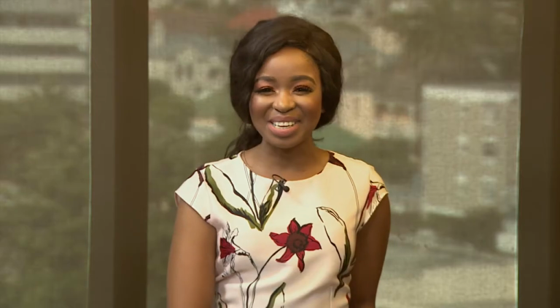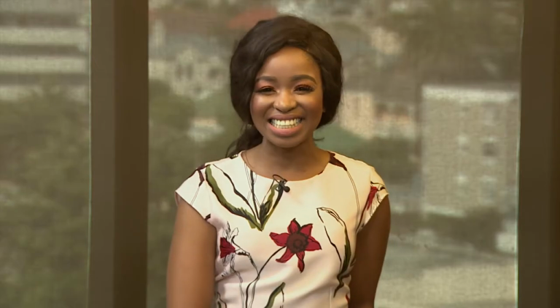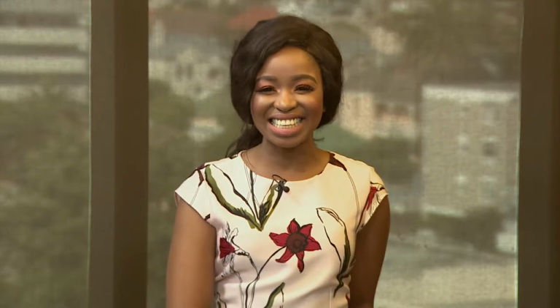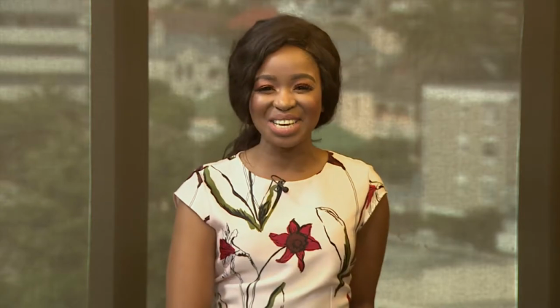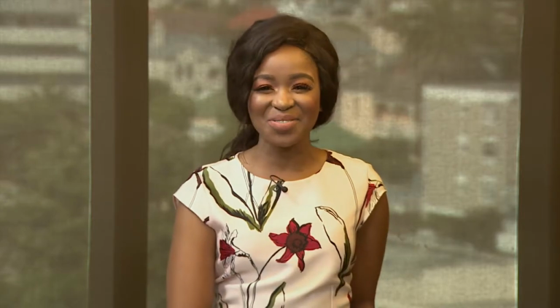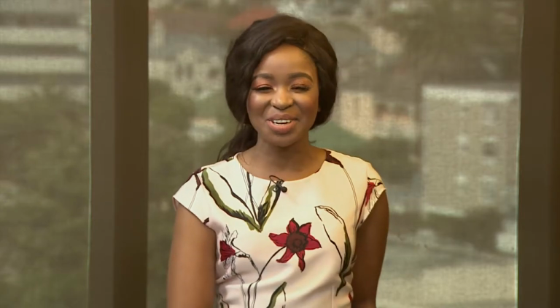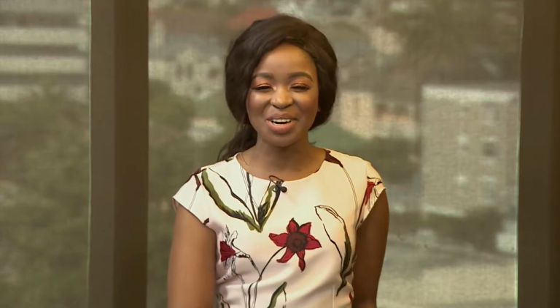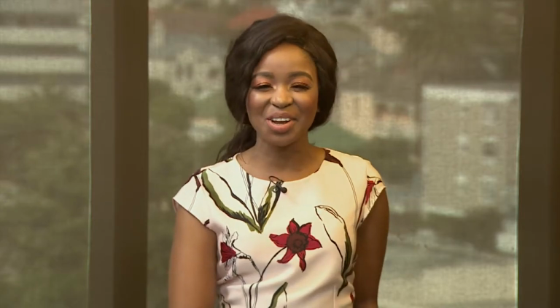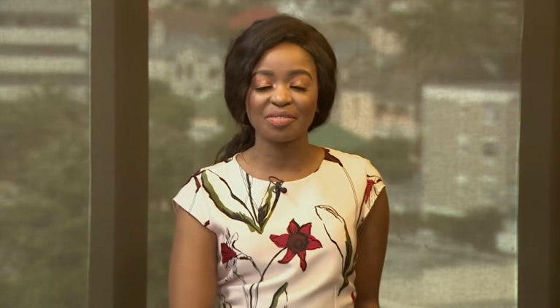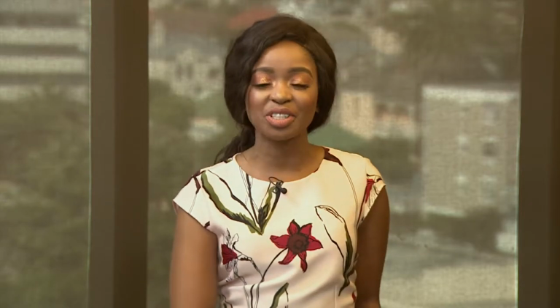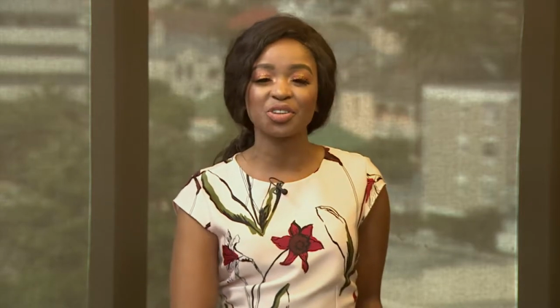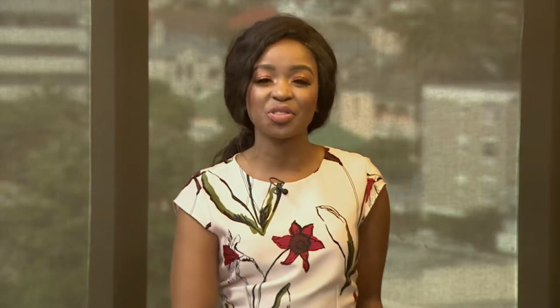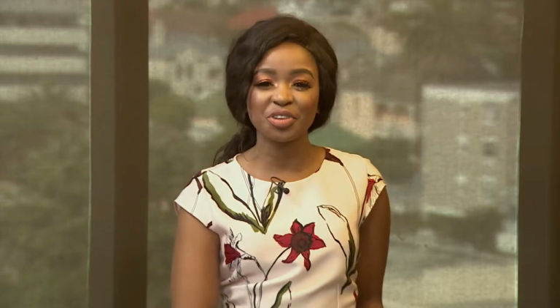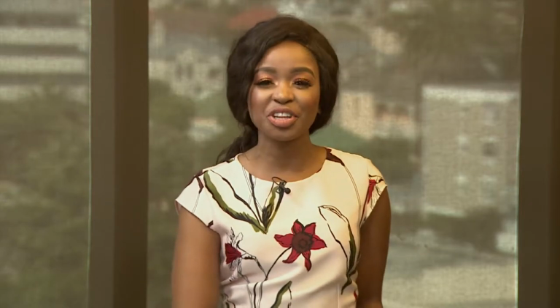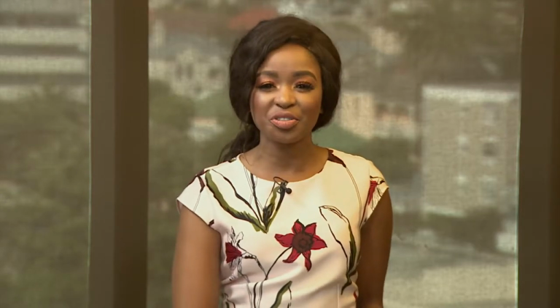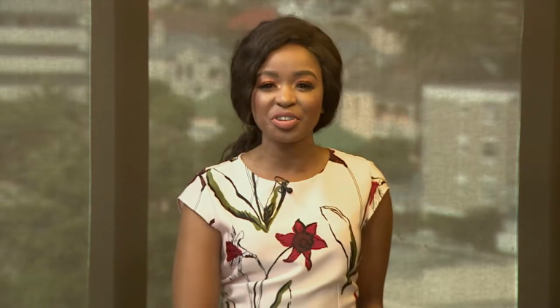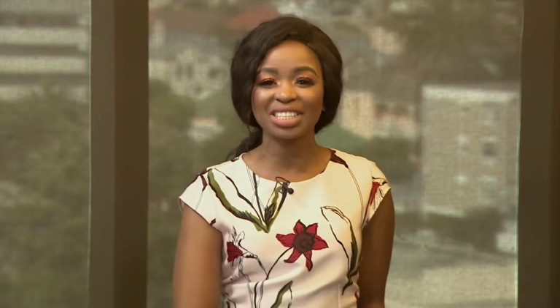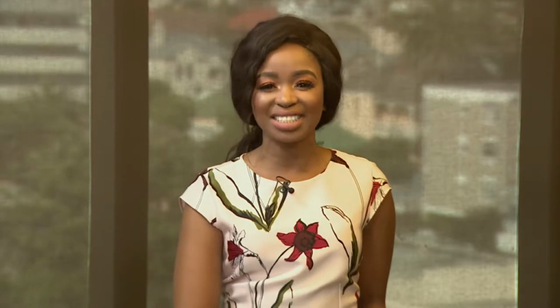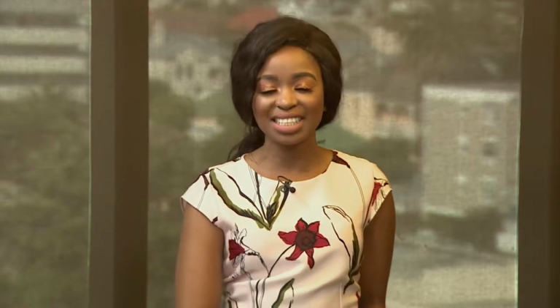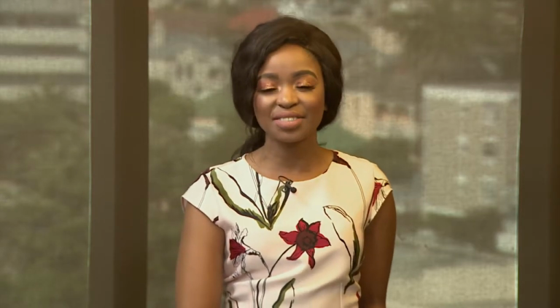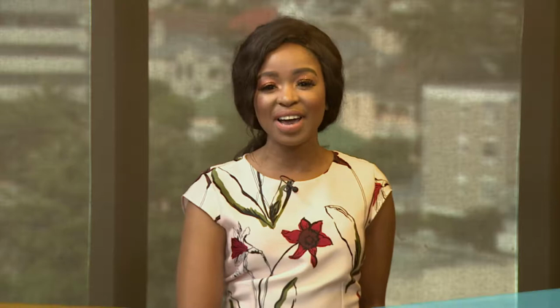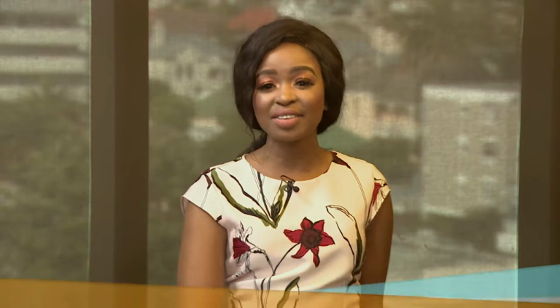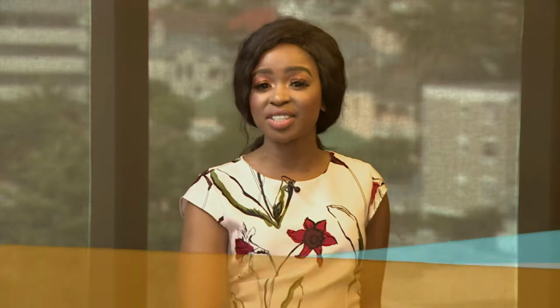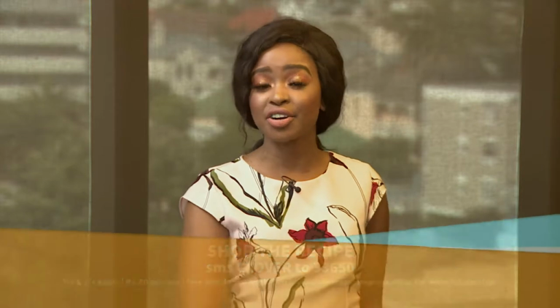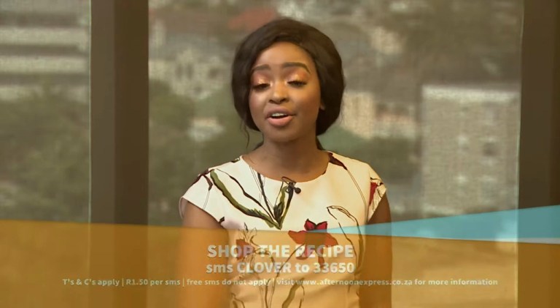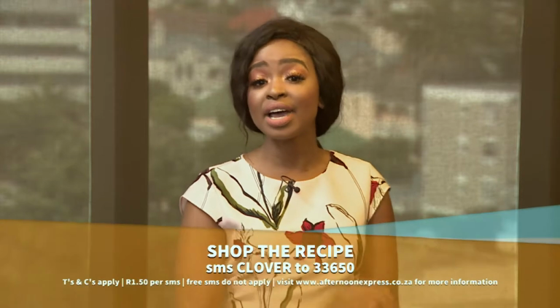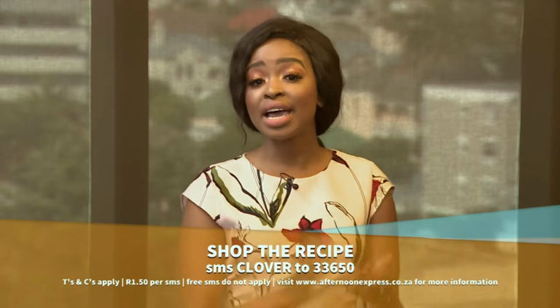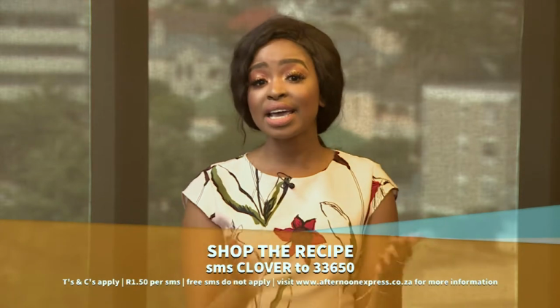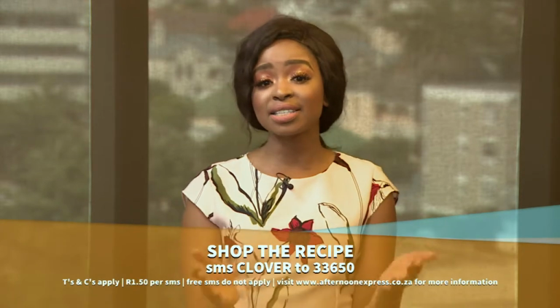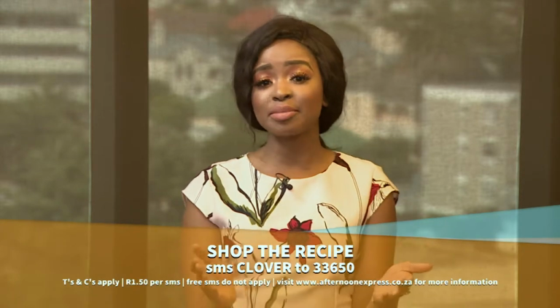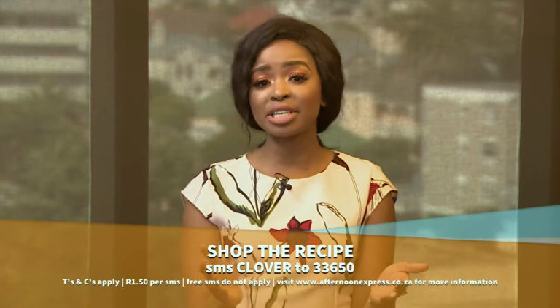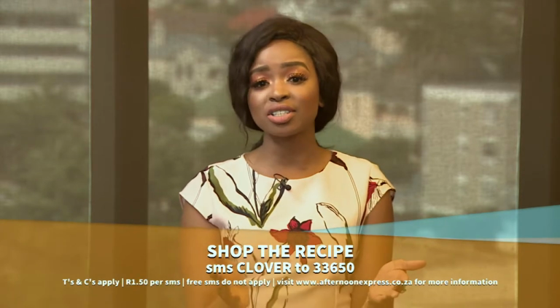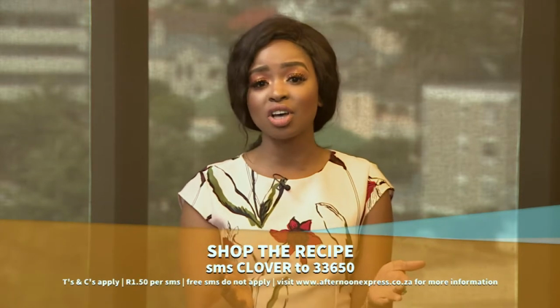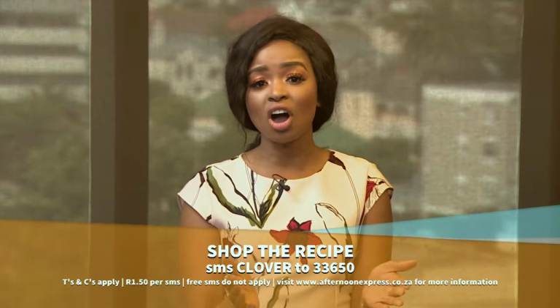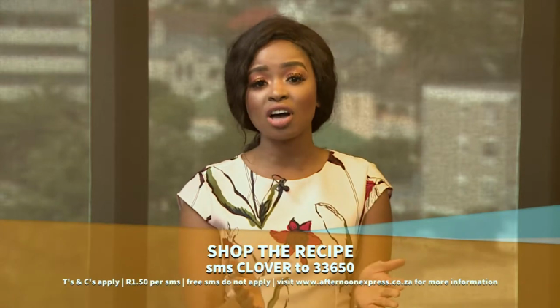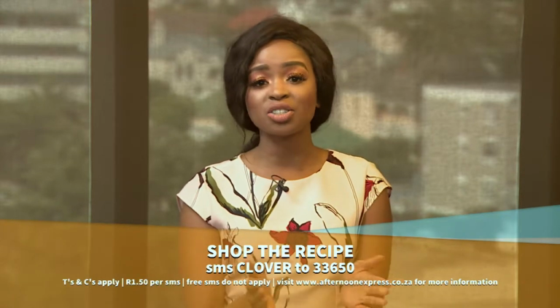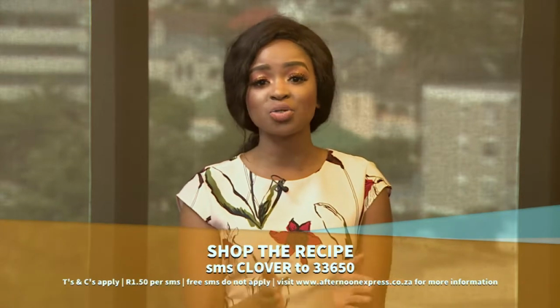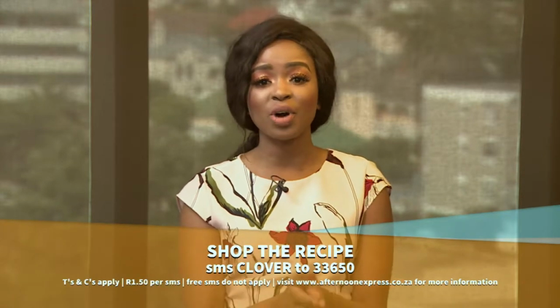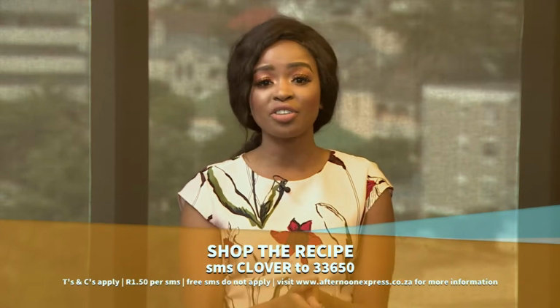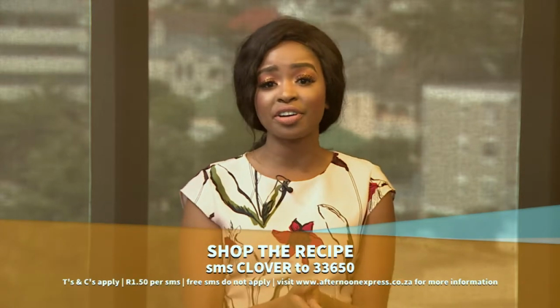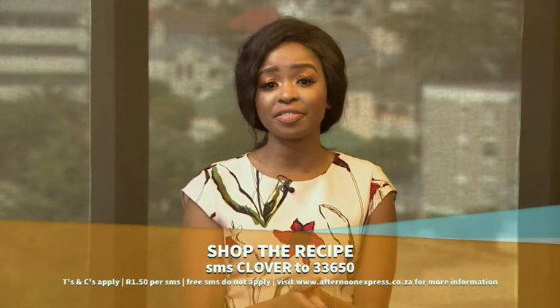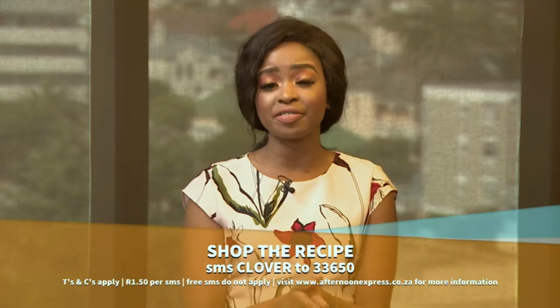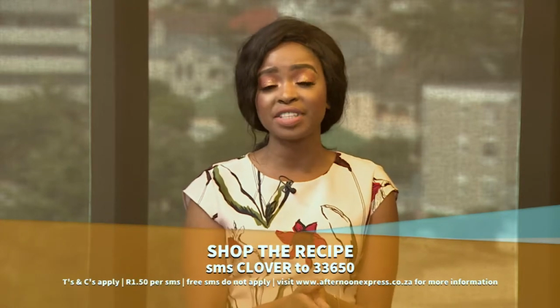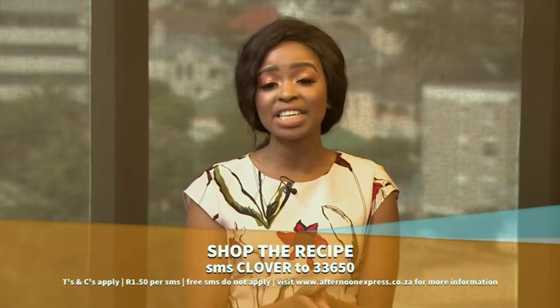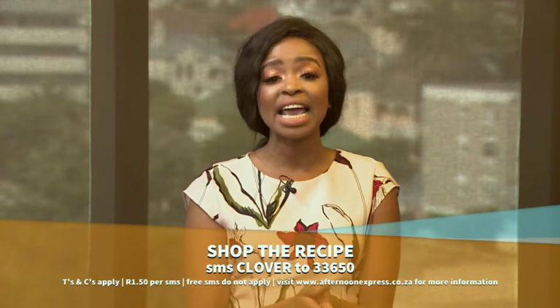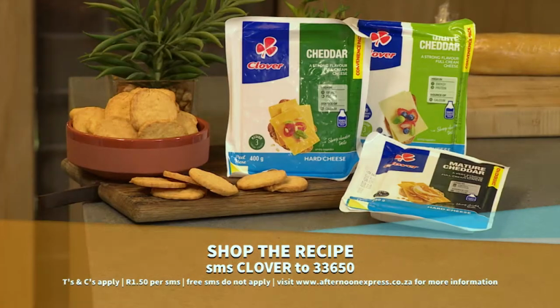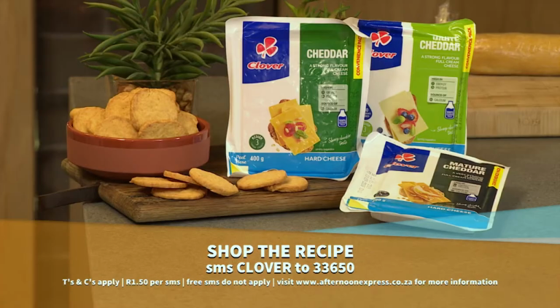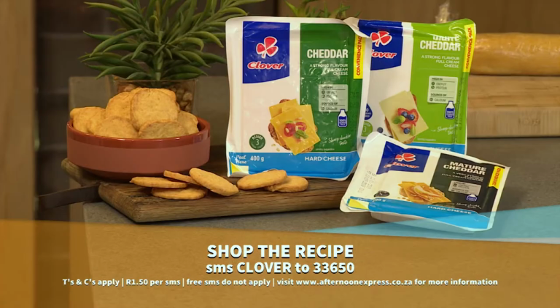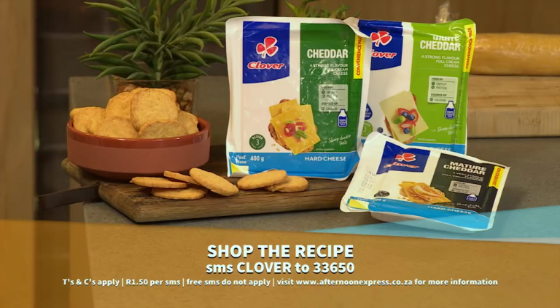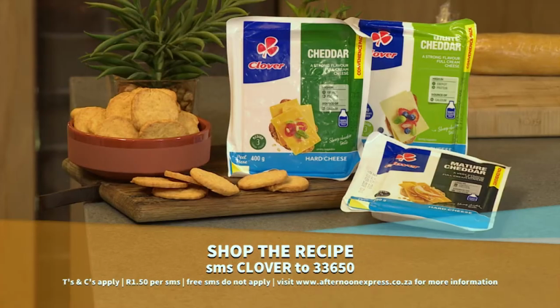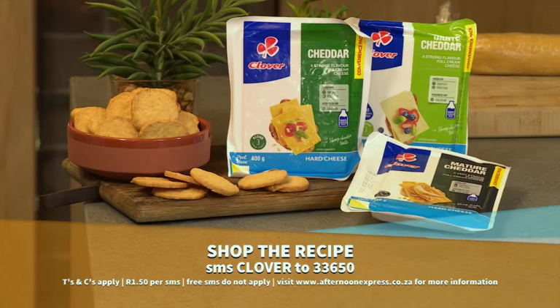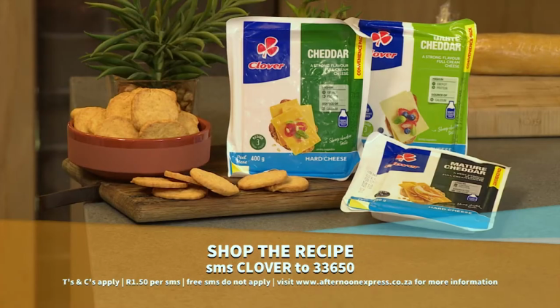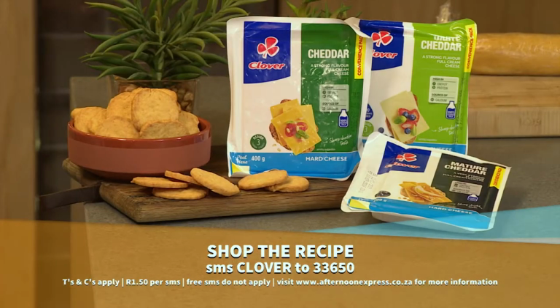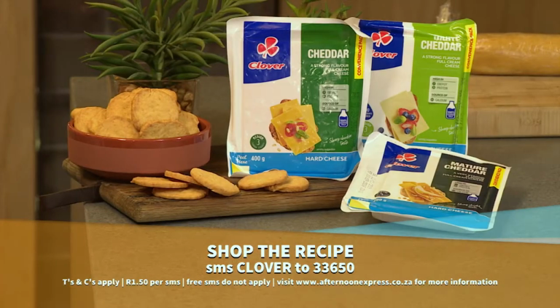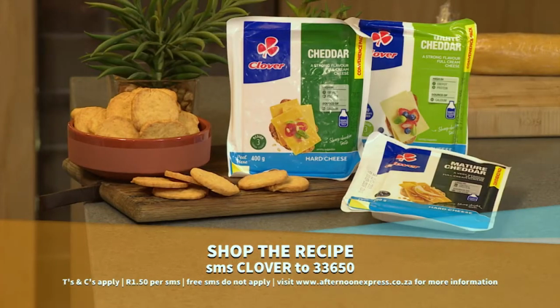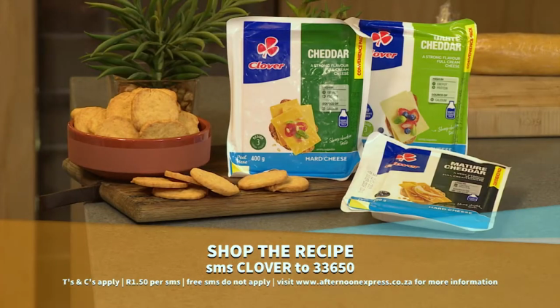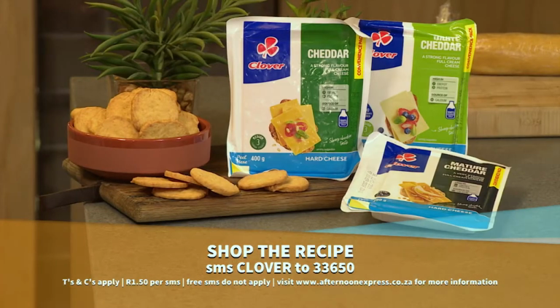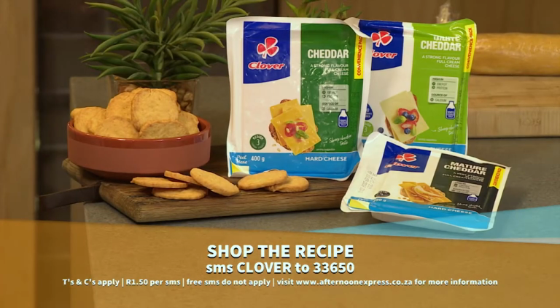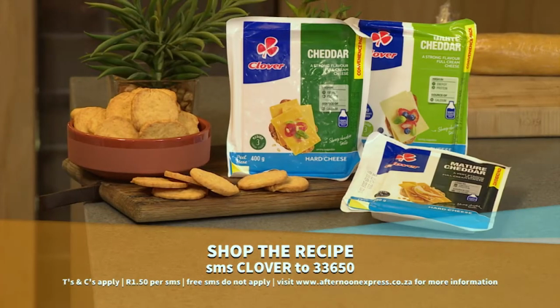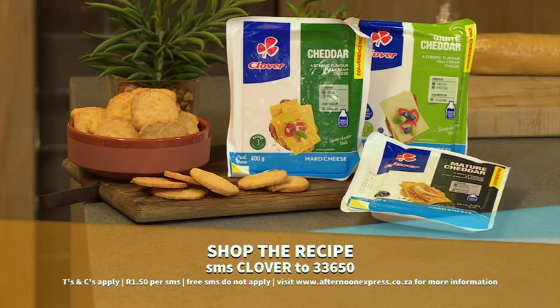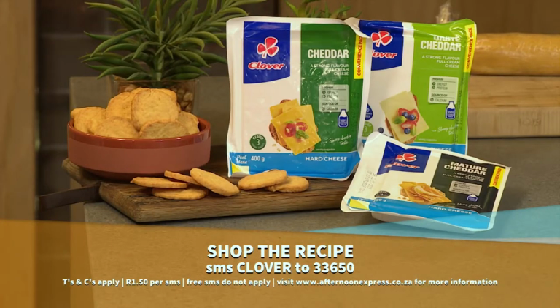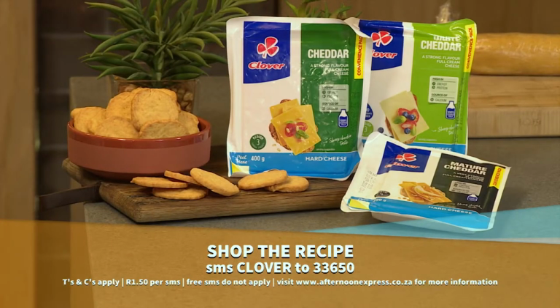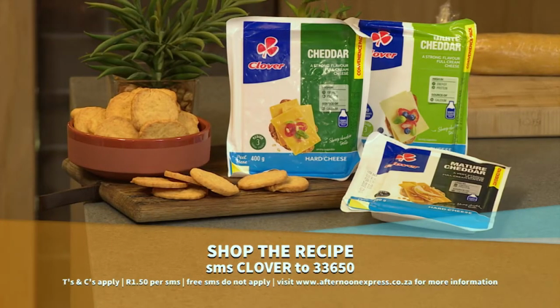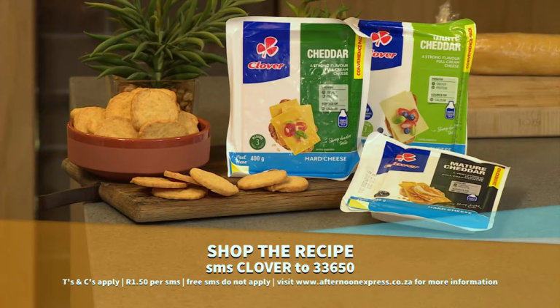SMS the keyword Clover to 33650. SMSs cost one rand 50 and free SMSs do not apply.